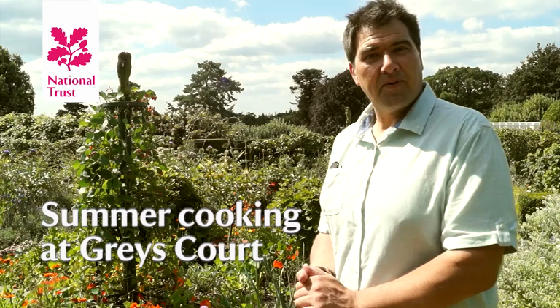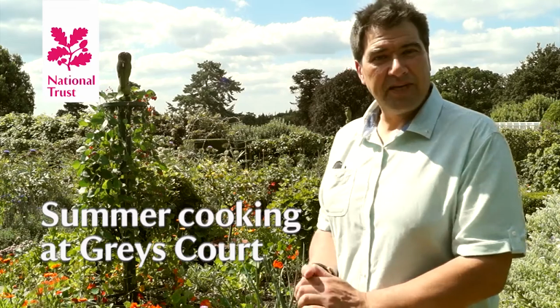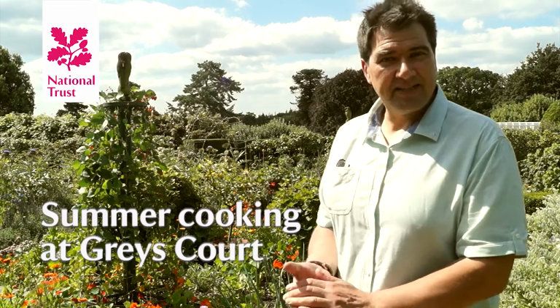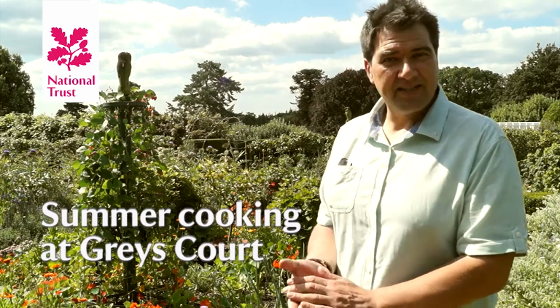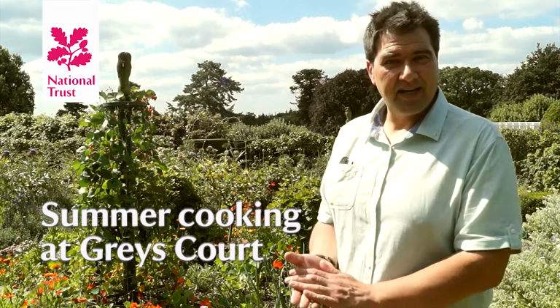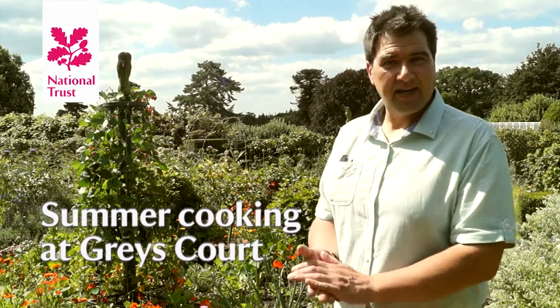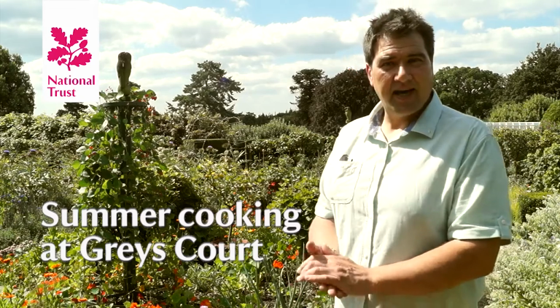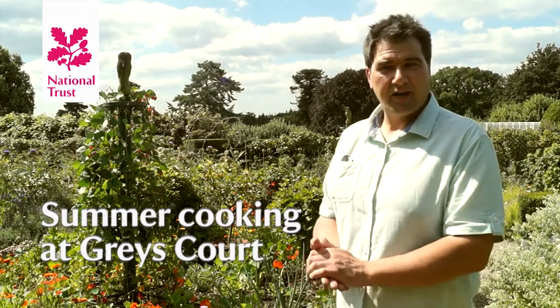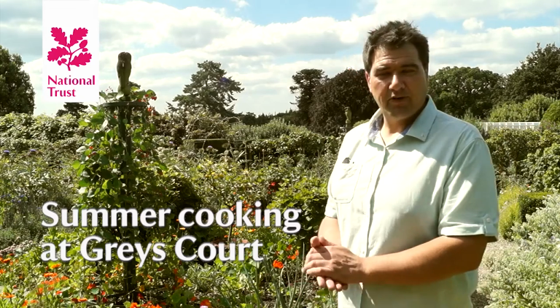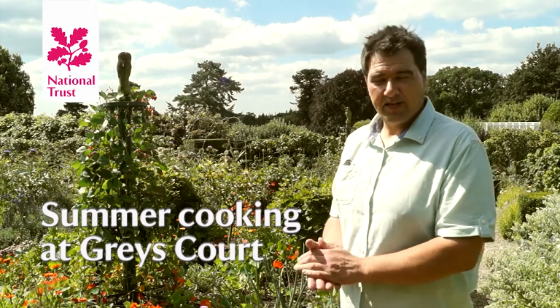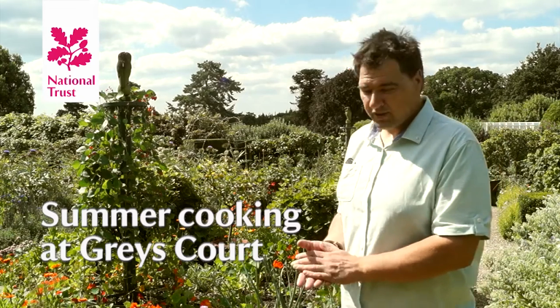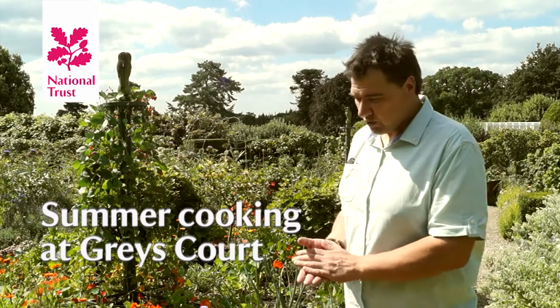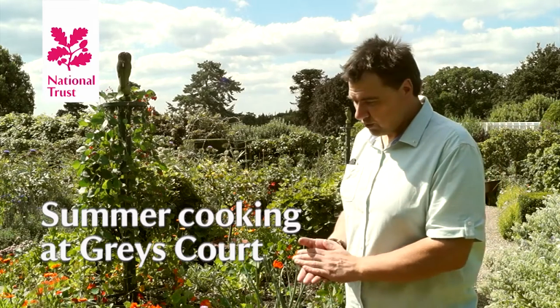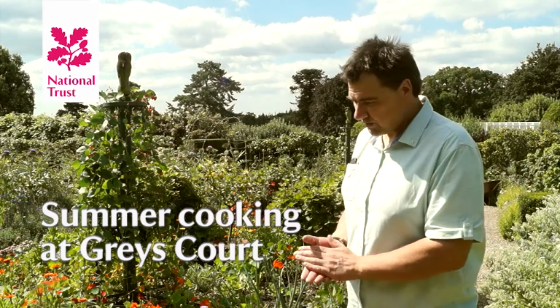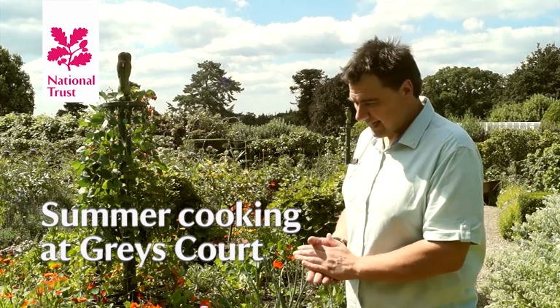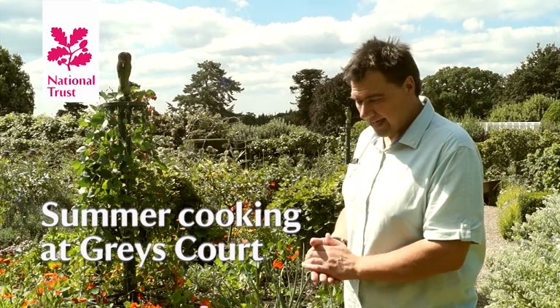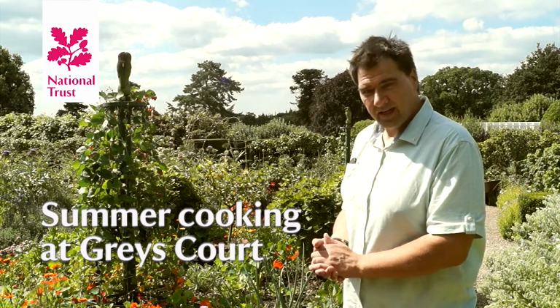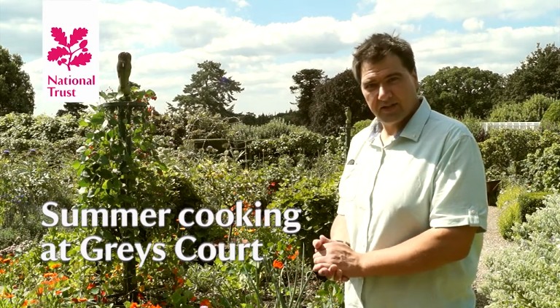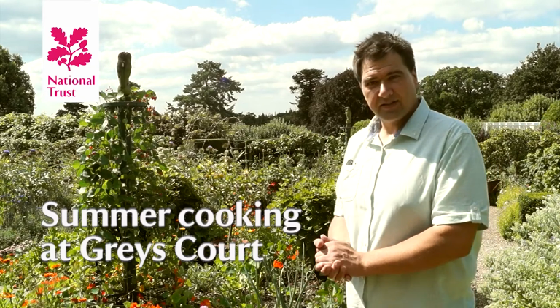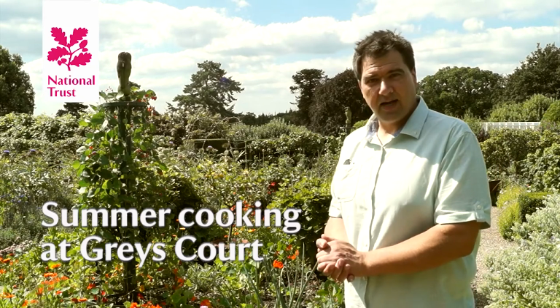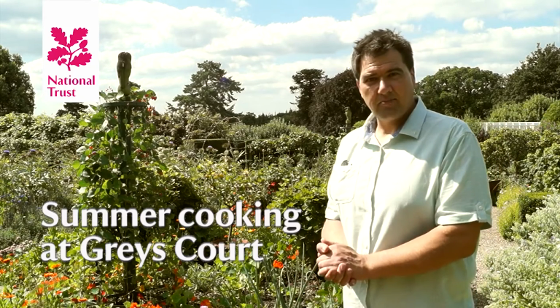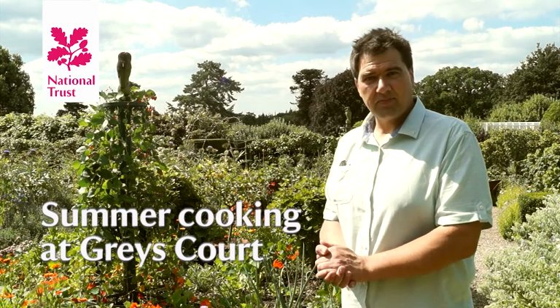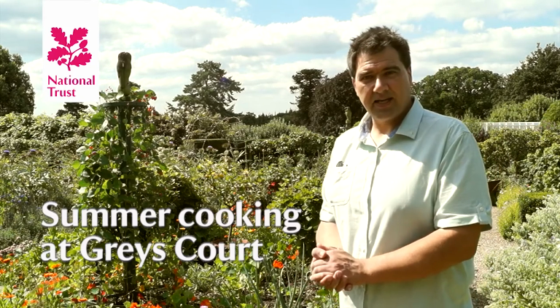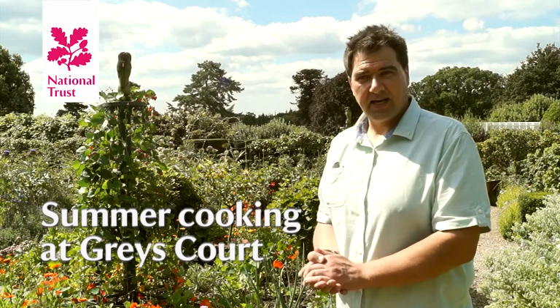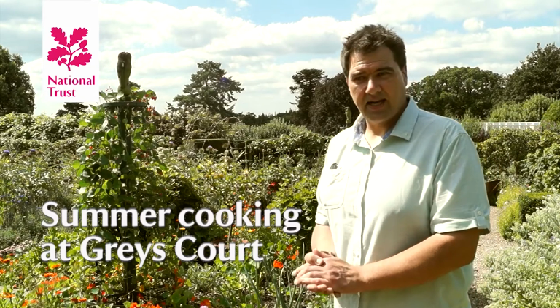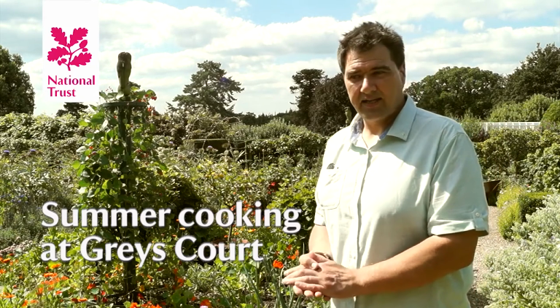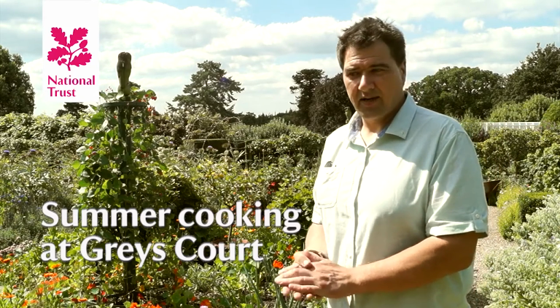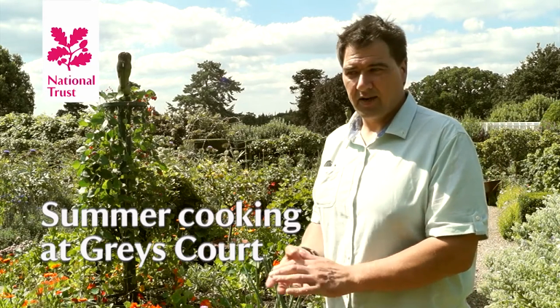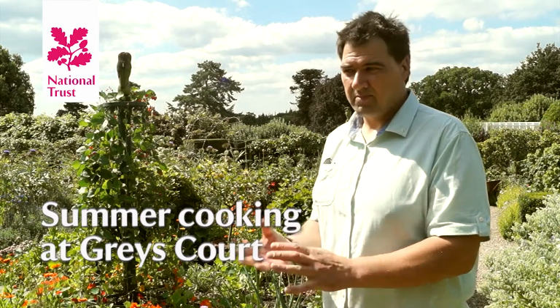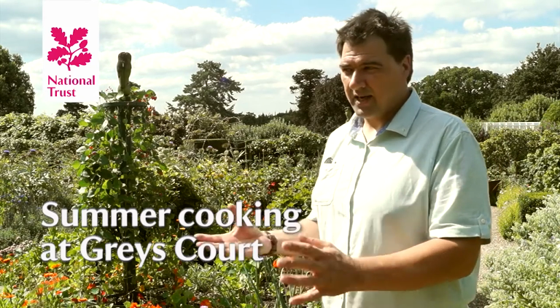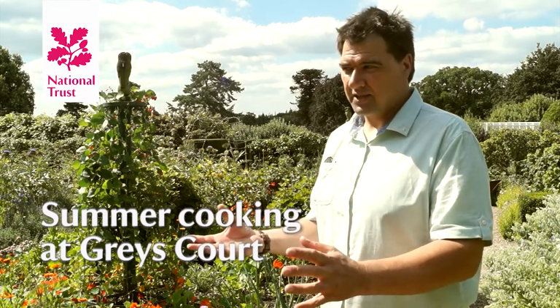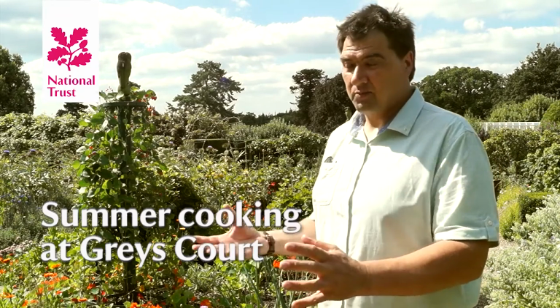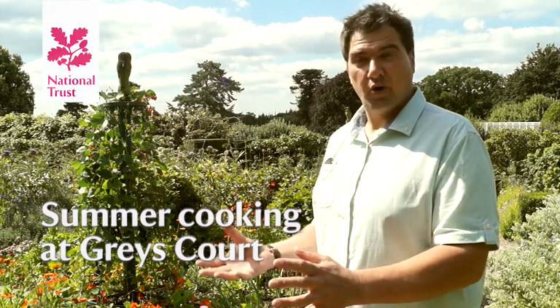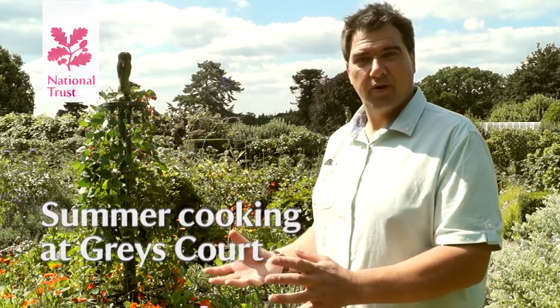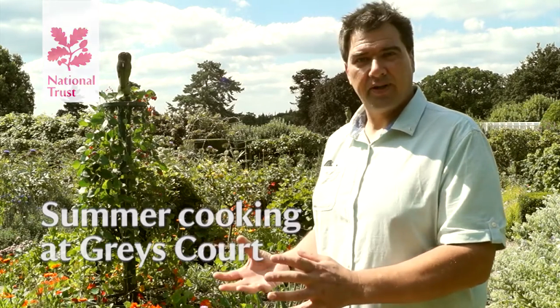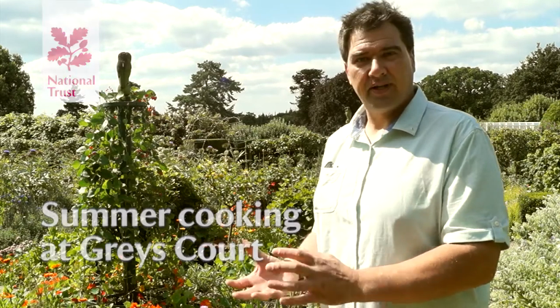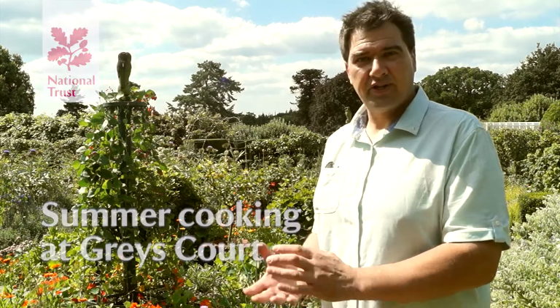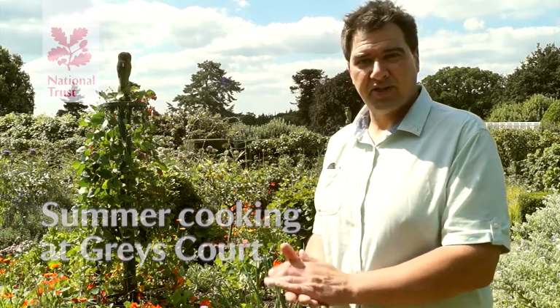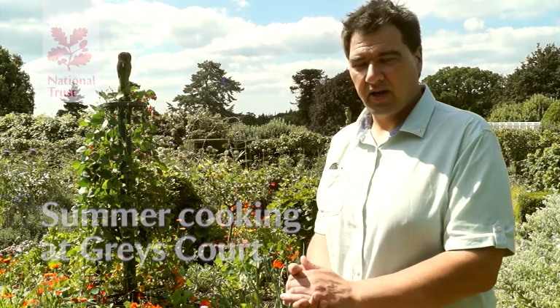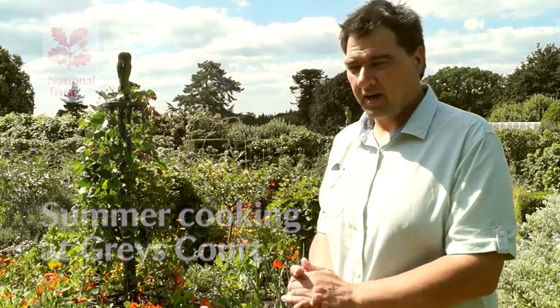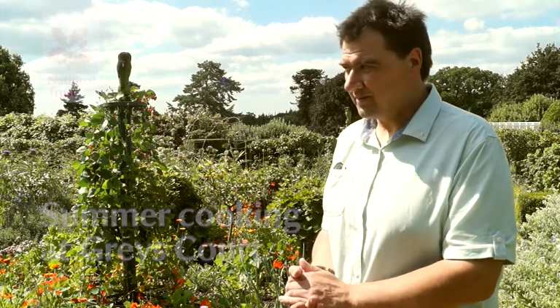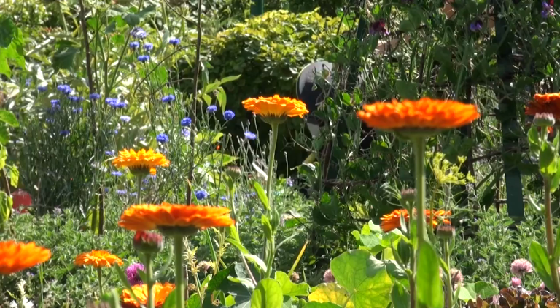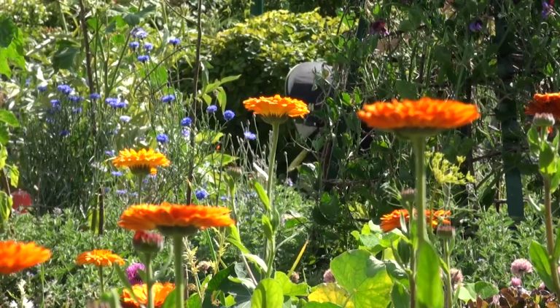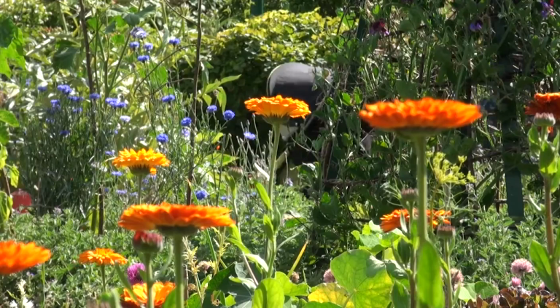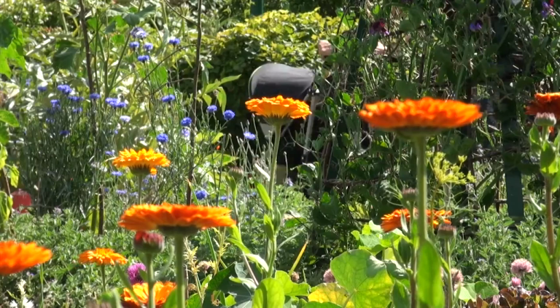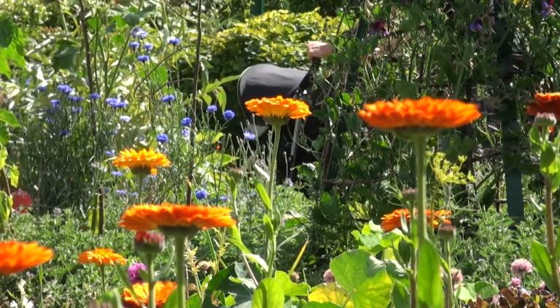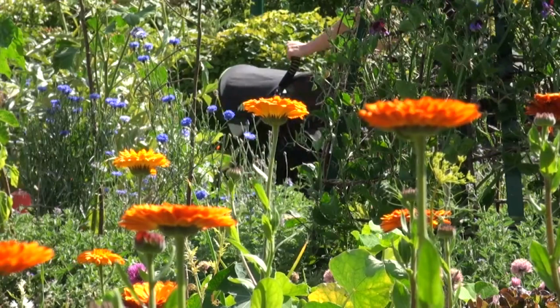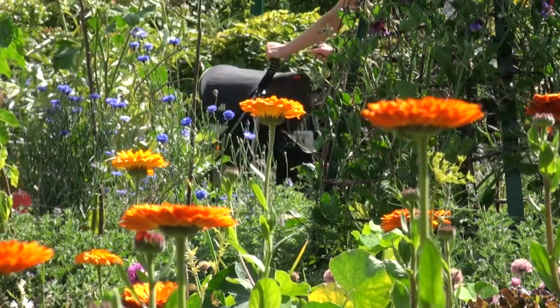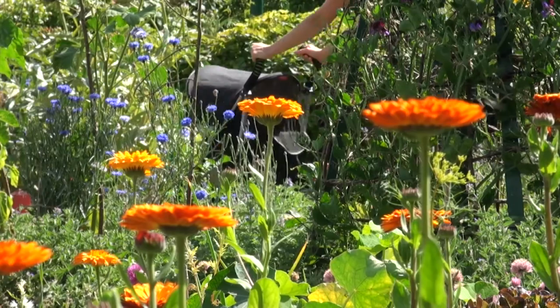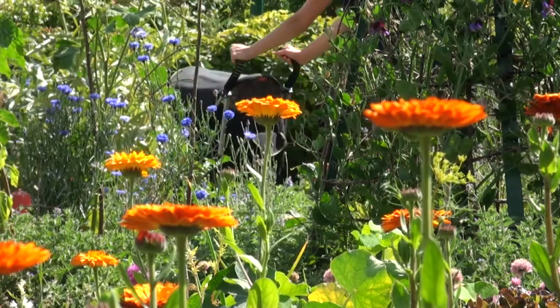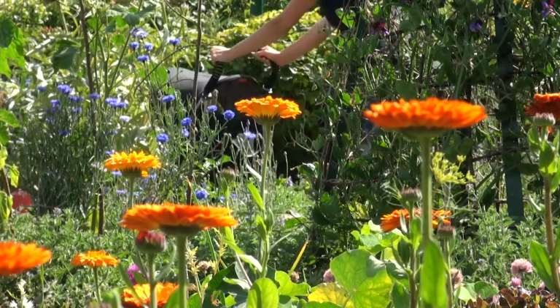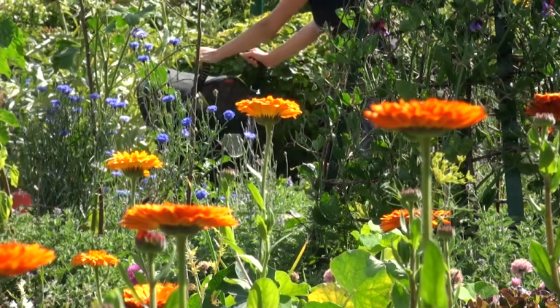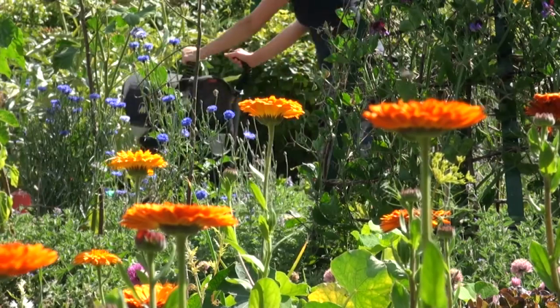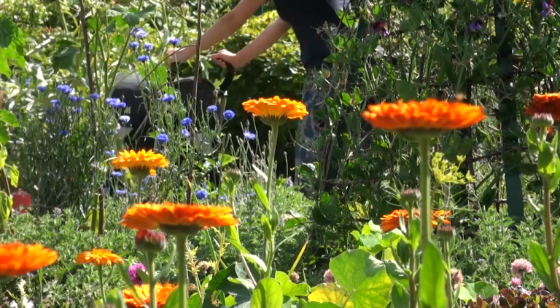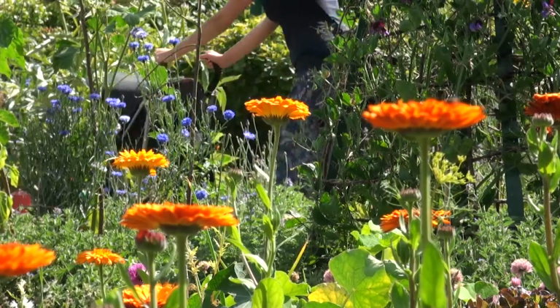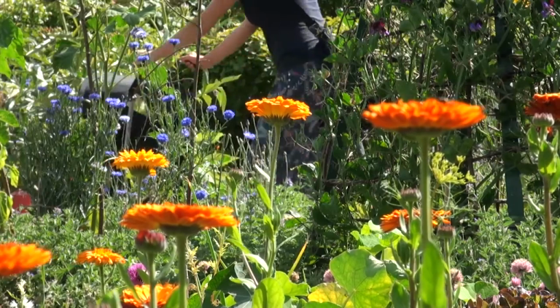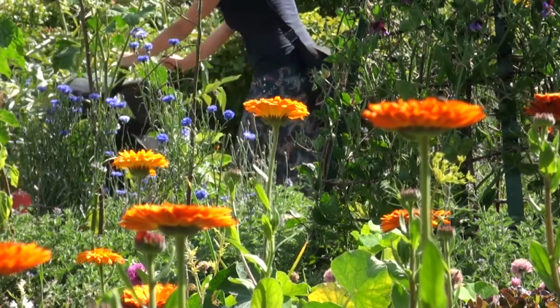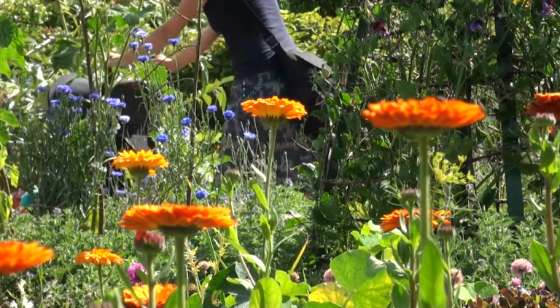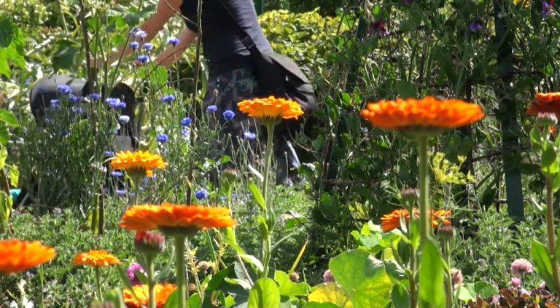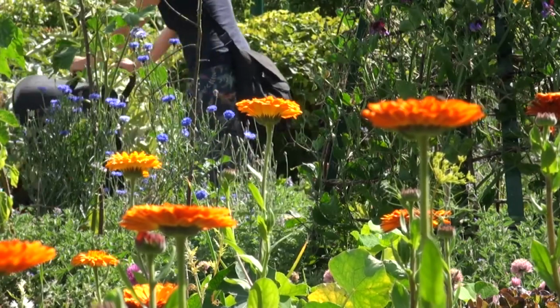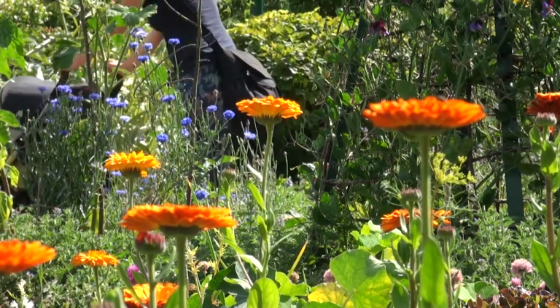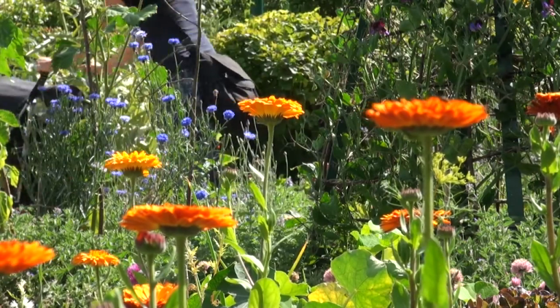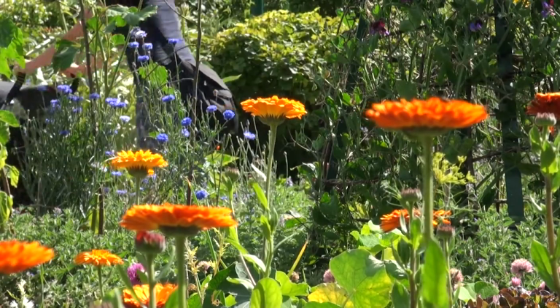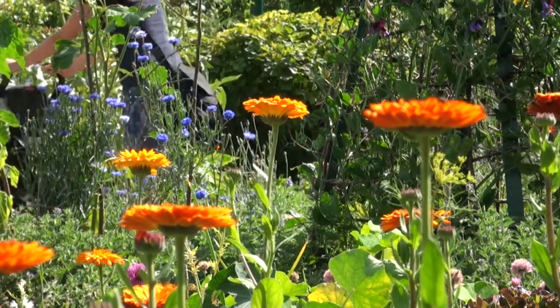I'm here today at Grace Court Henley-on-Thames and I'm exploring the kitchen garden which is really coming into its full glory now.